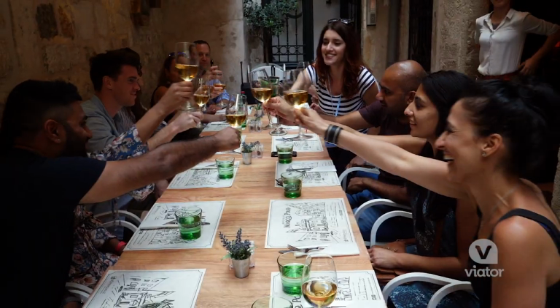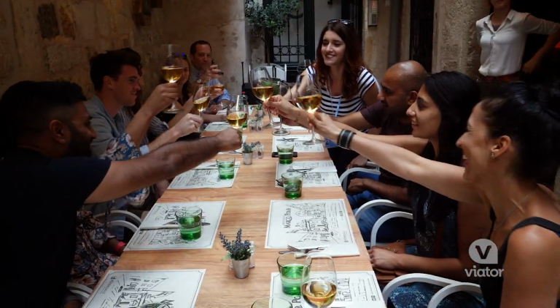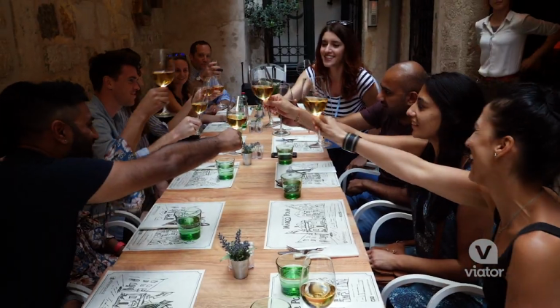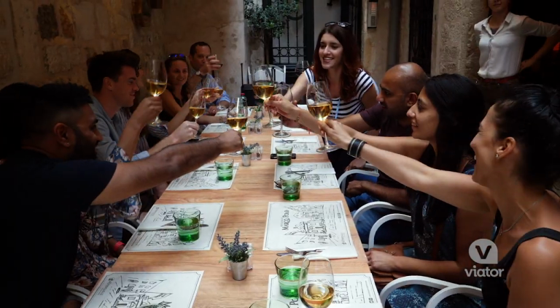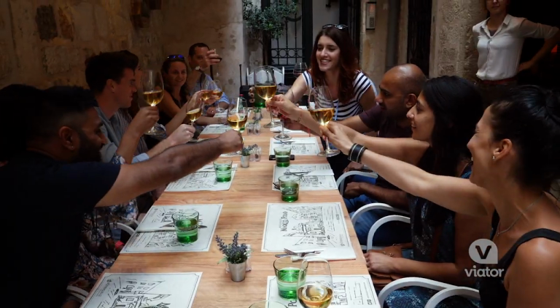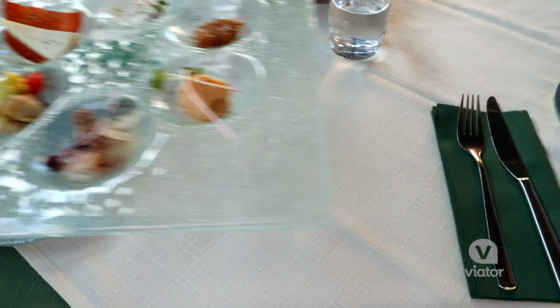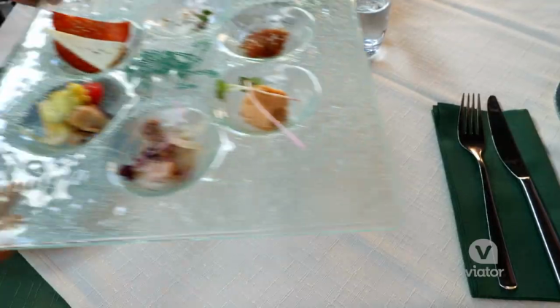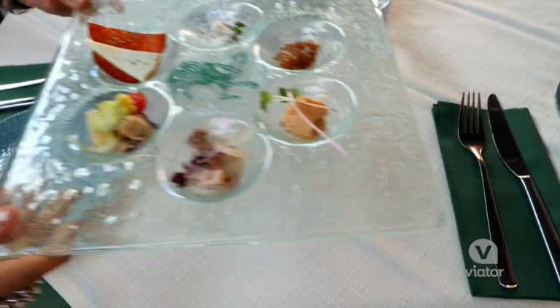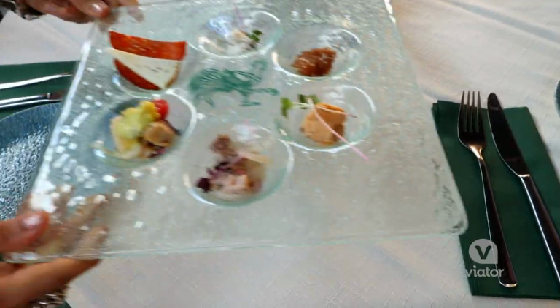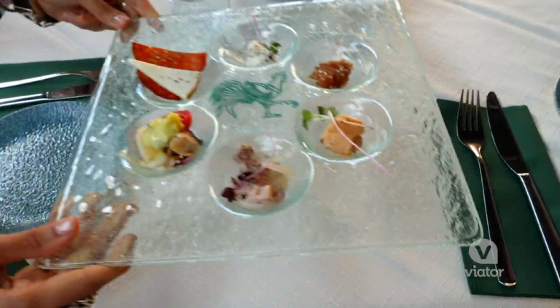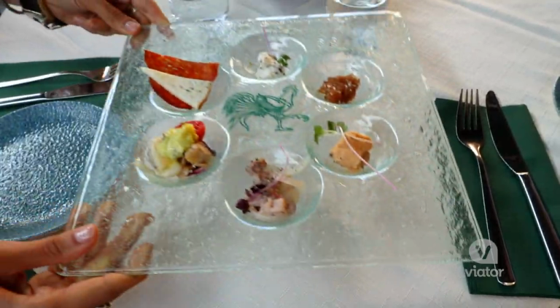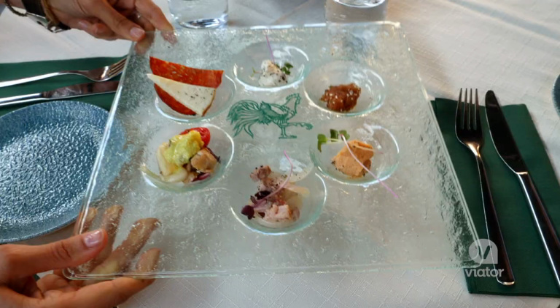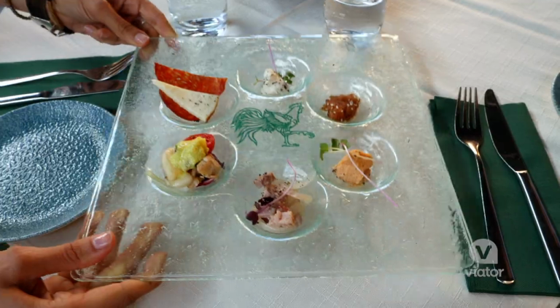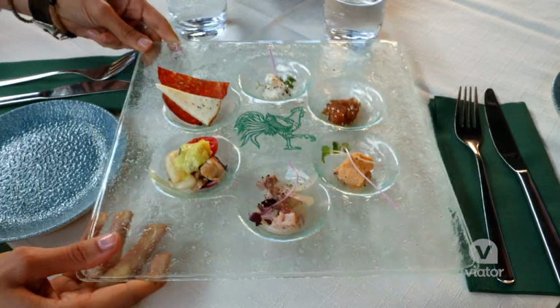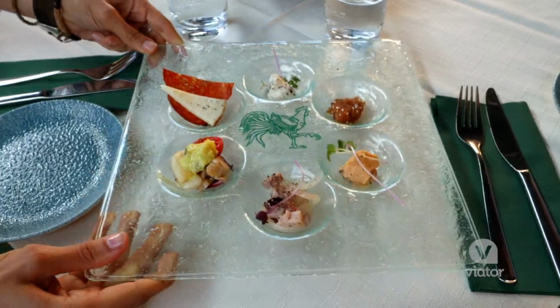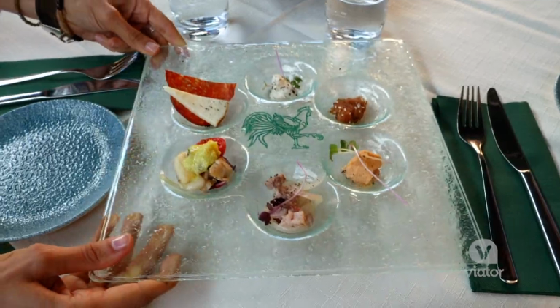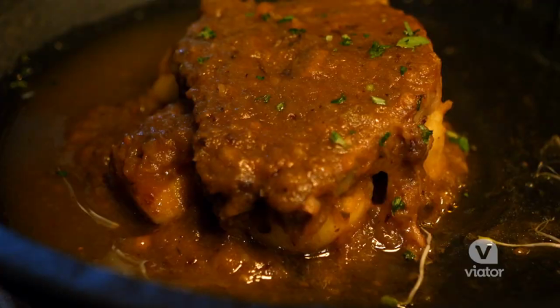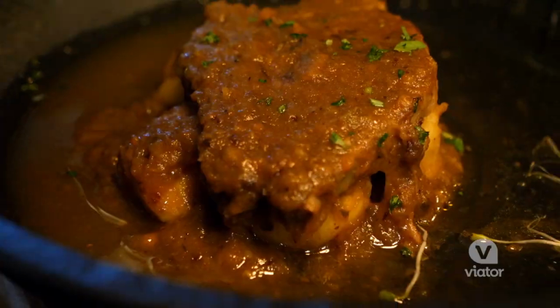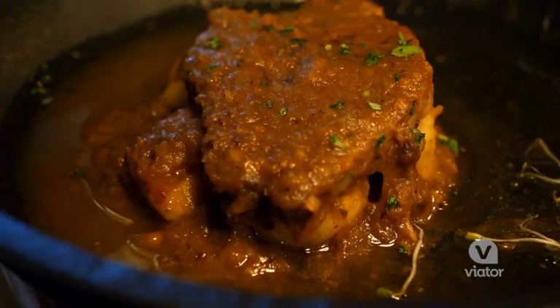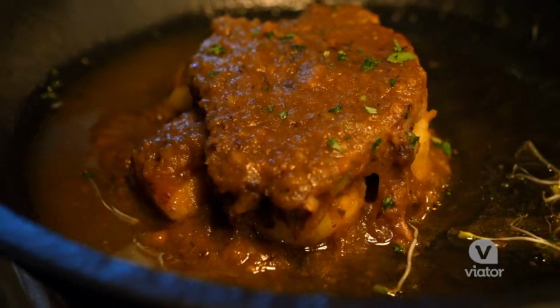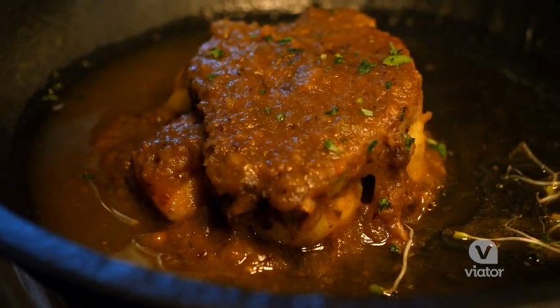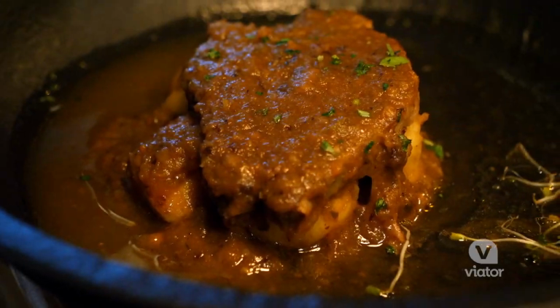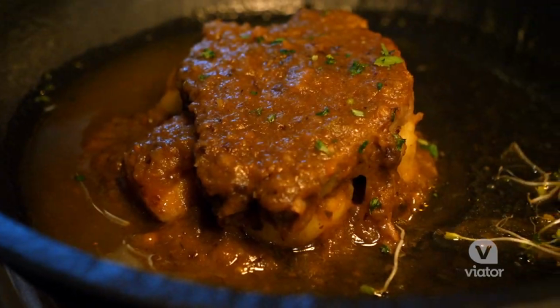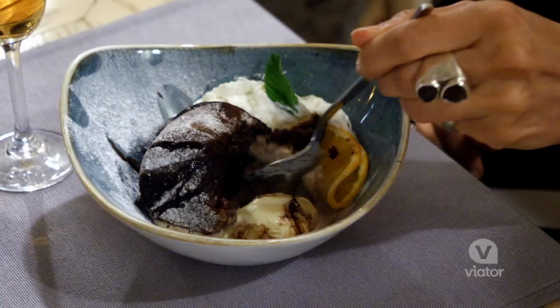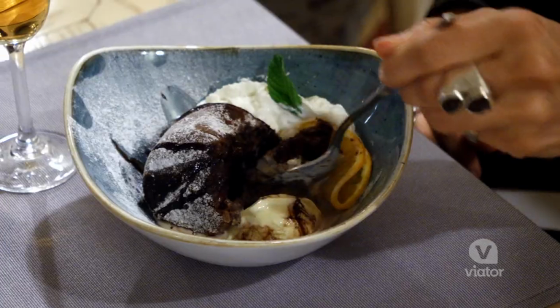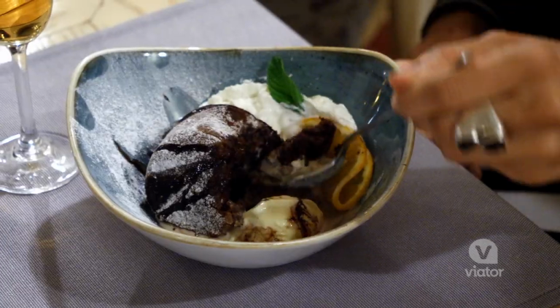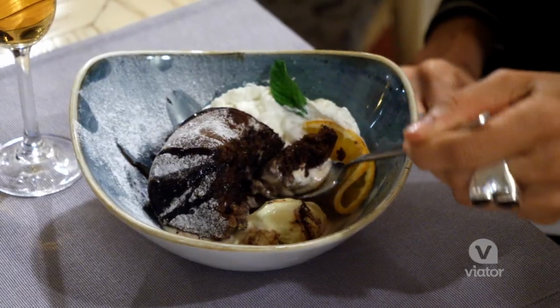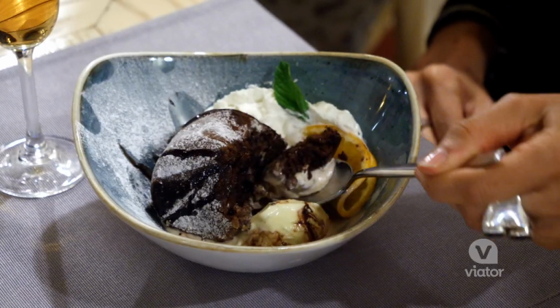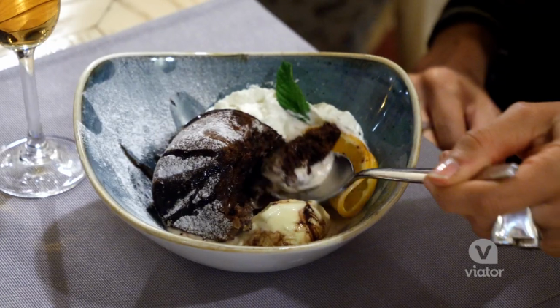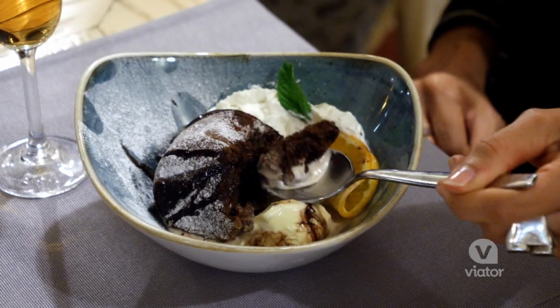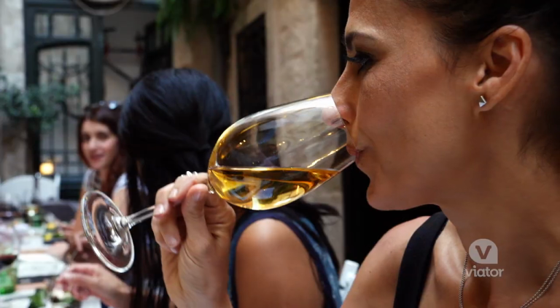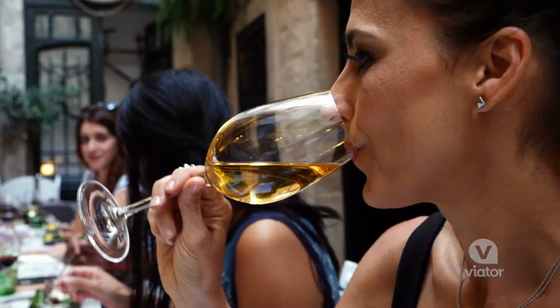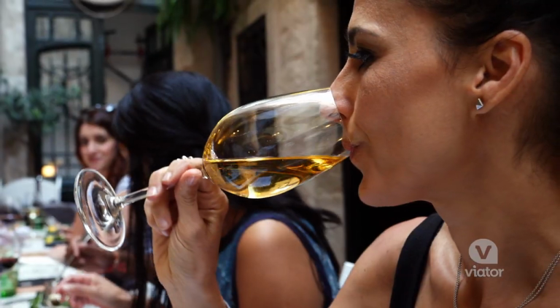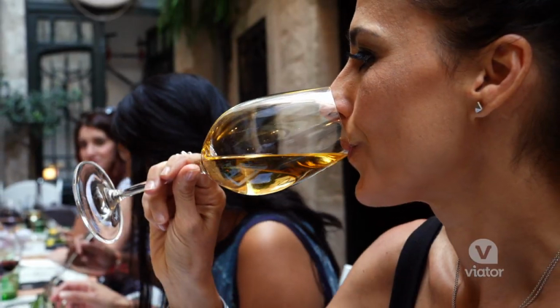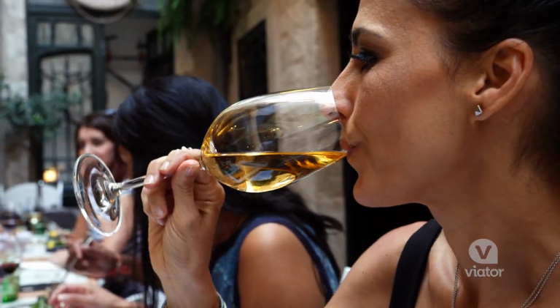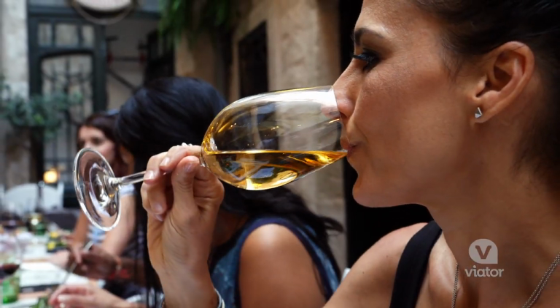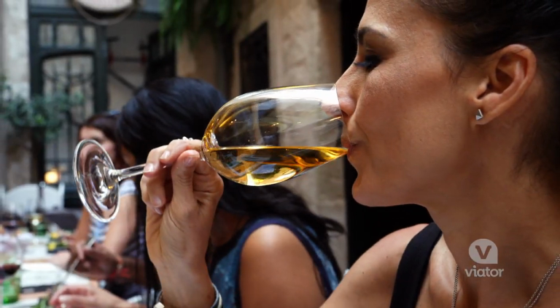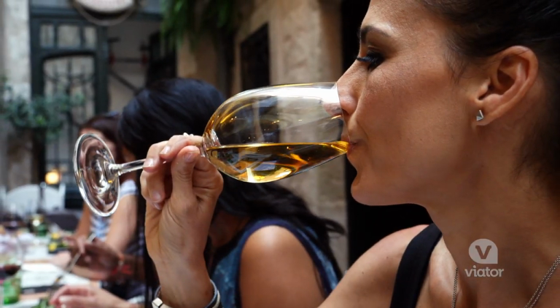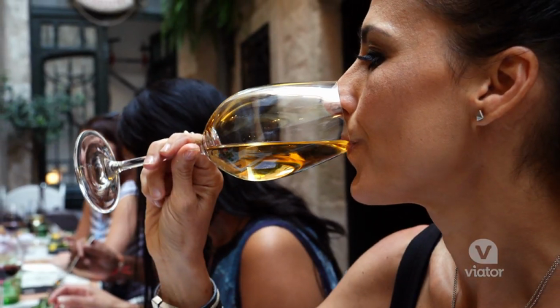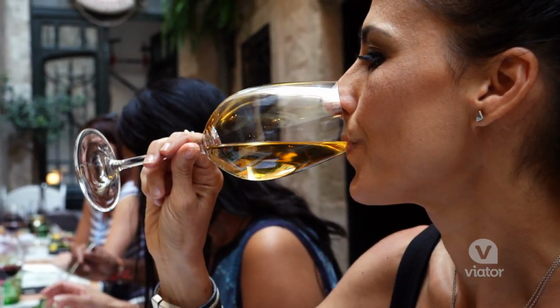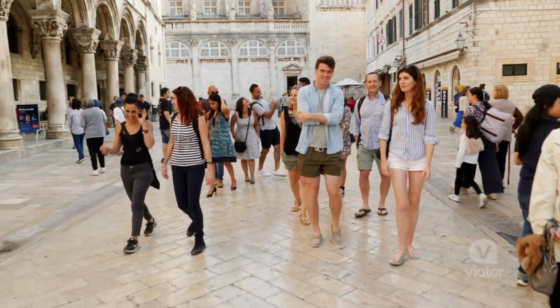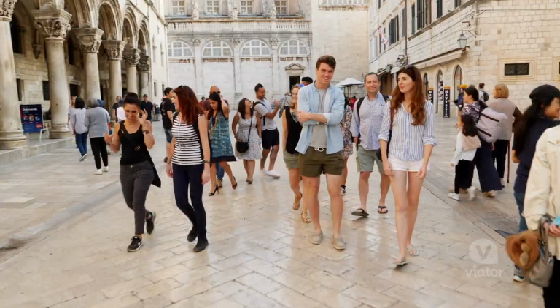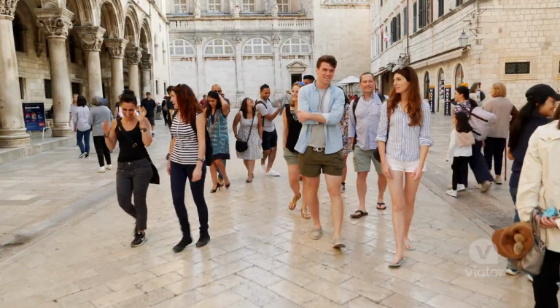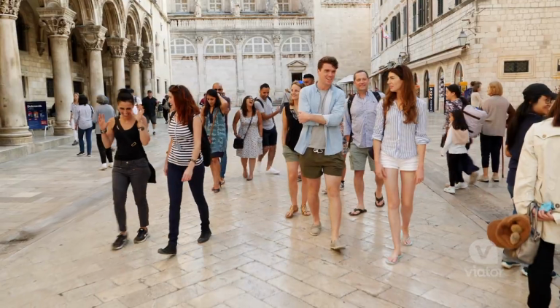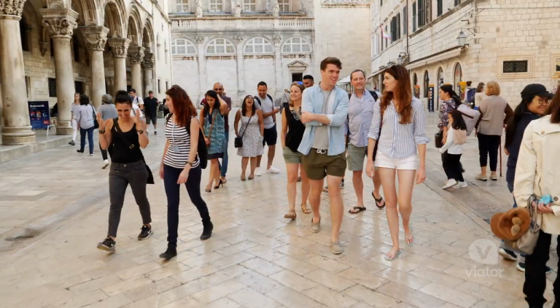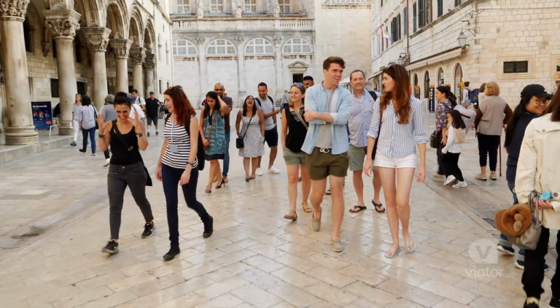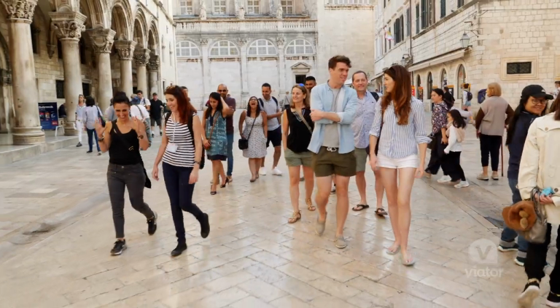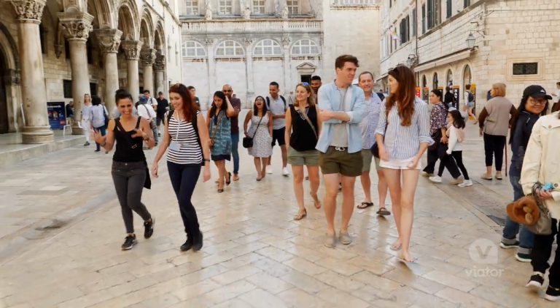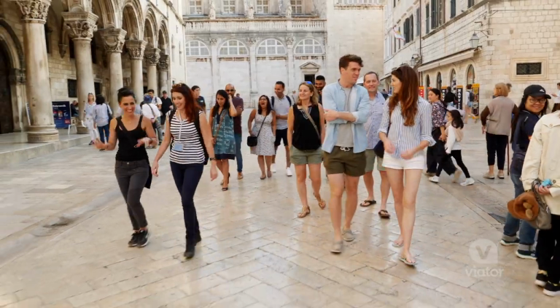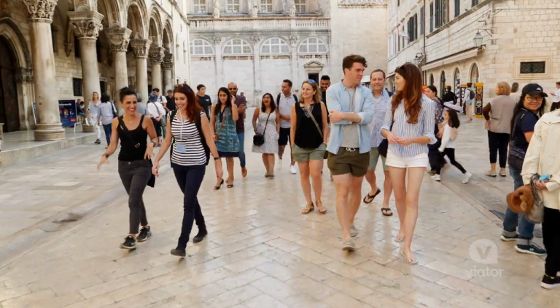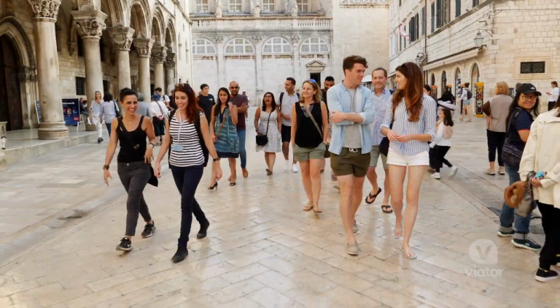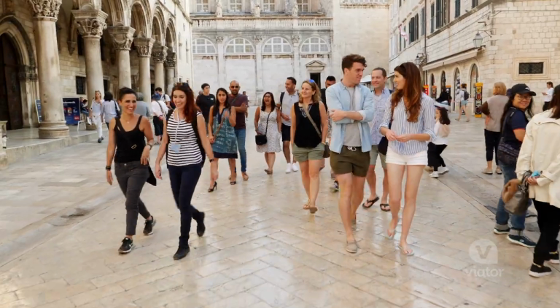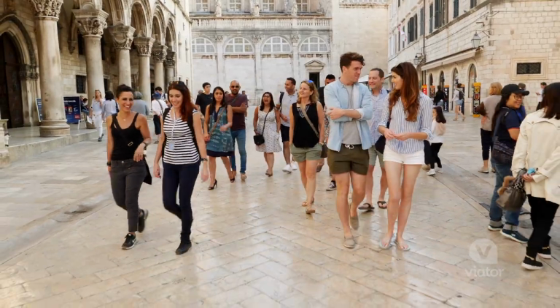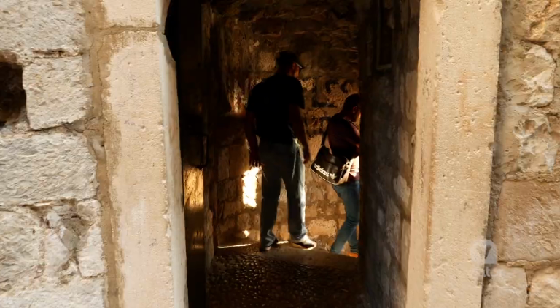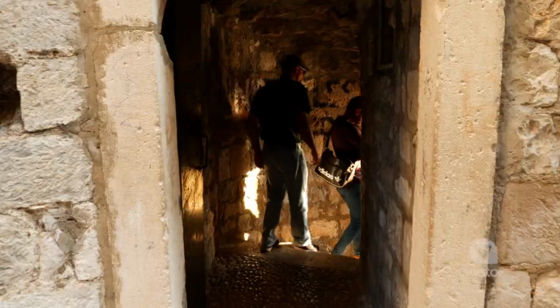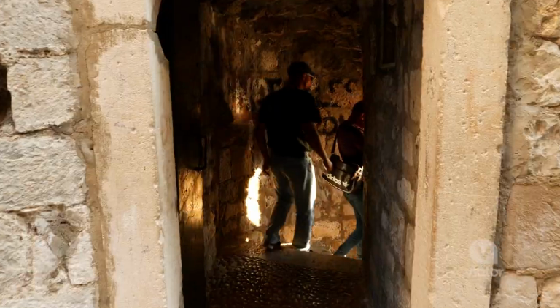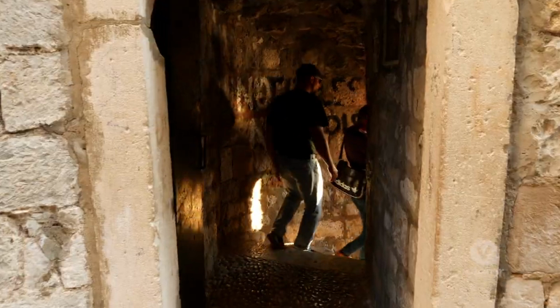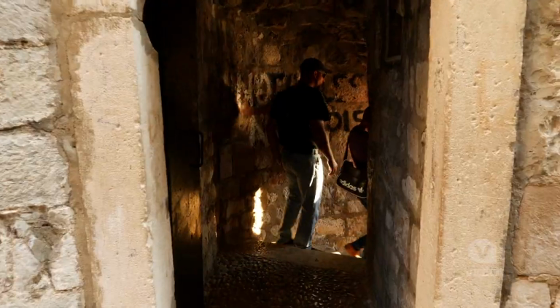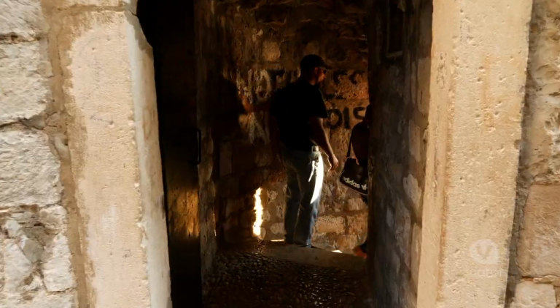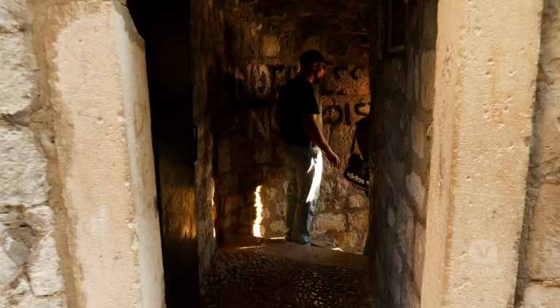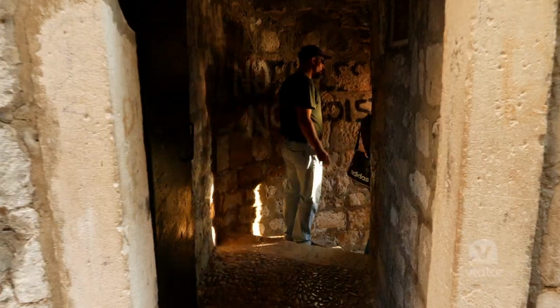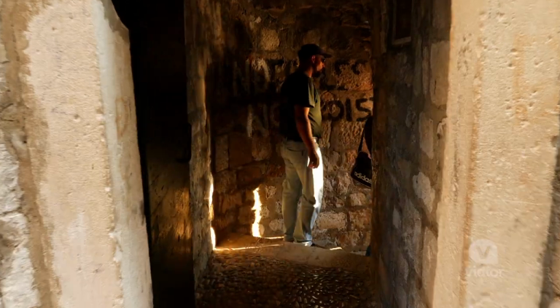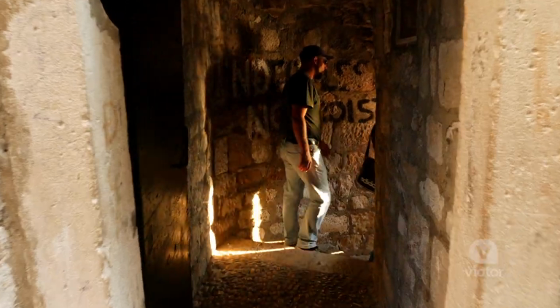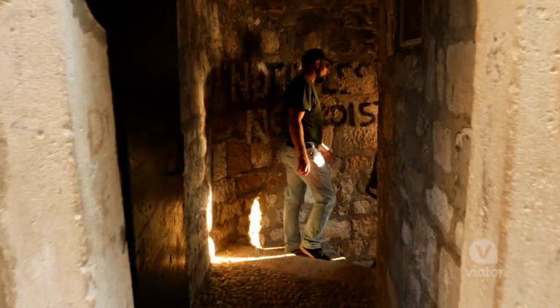Another way to experience the culture of Dubrovnik is through a food and wine tour that leads you through Old Town's out-of-the-way alleys and courtyards.